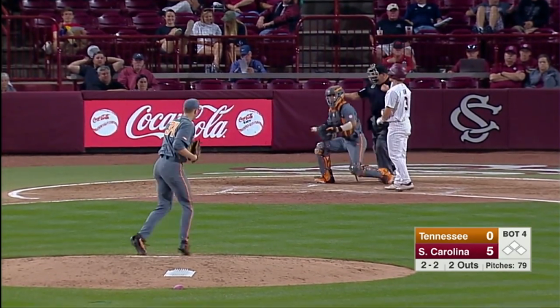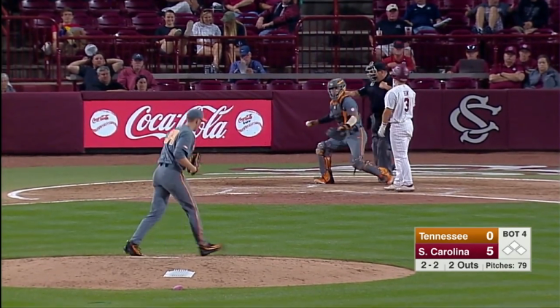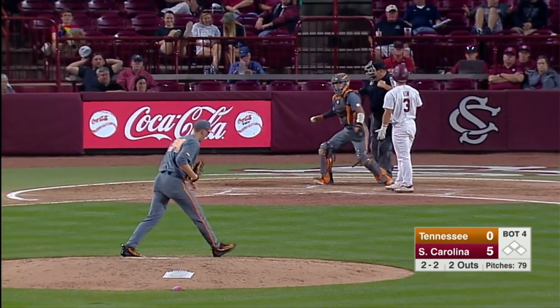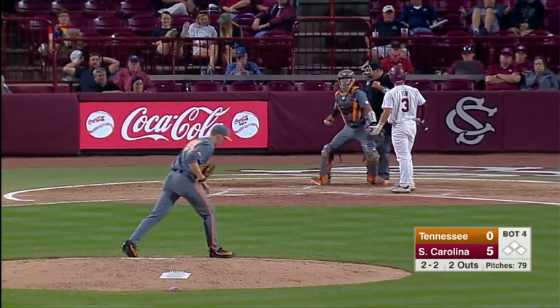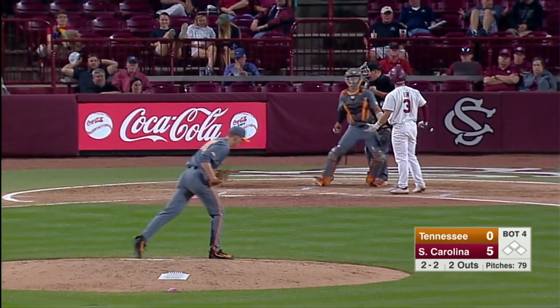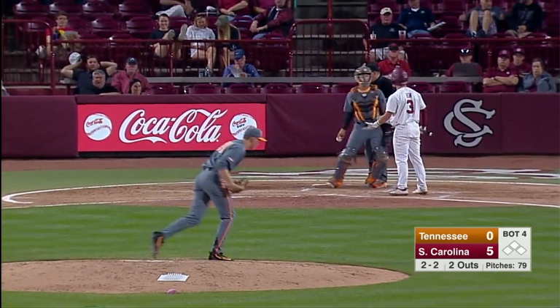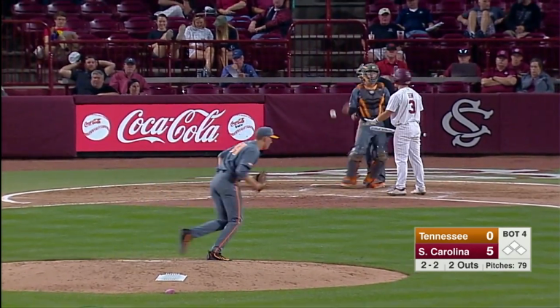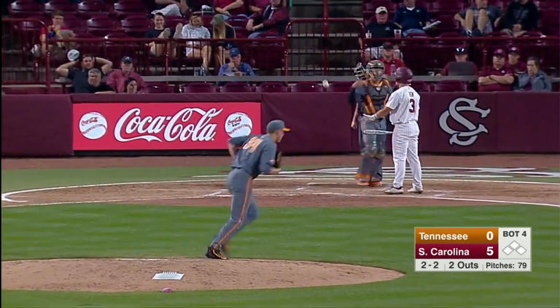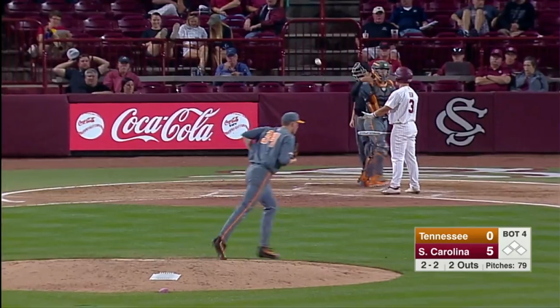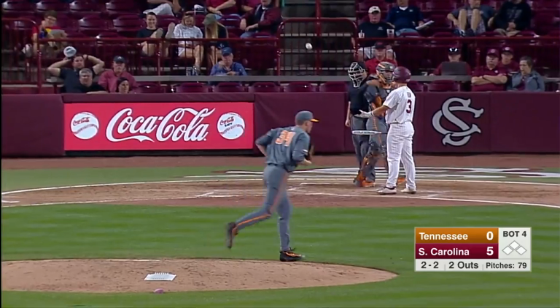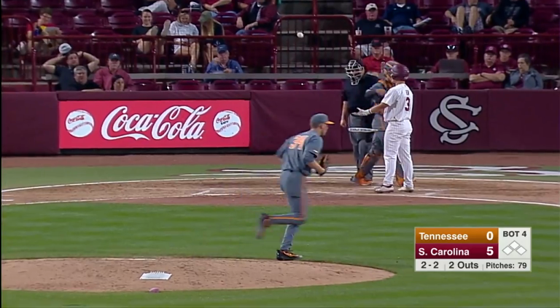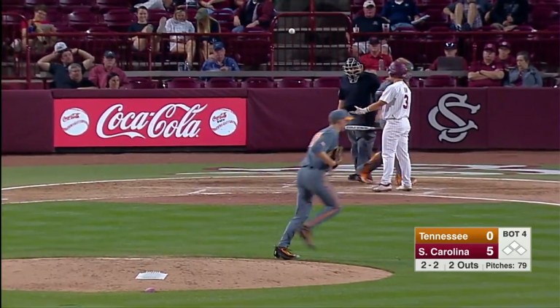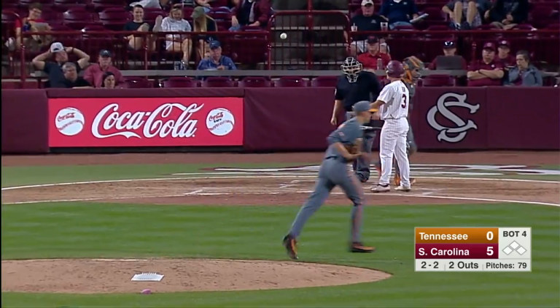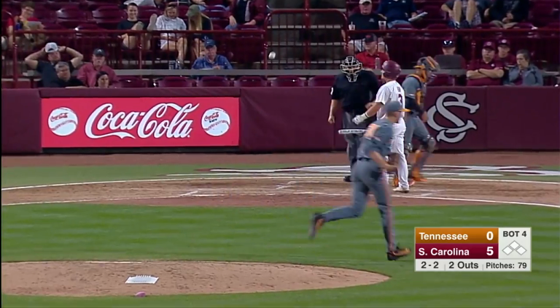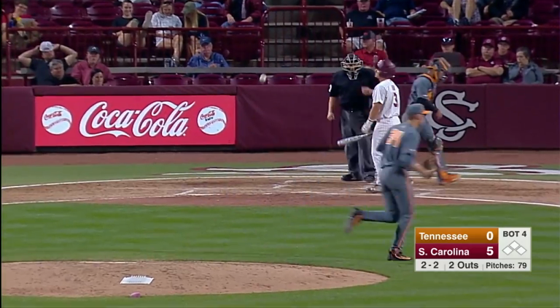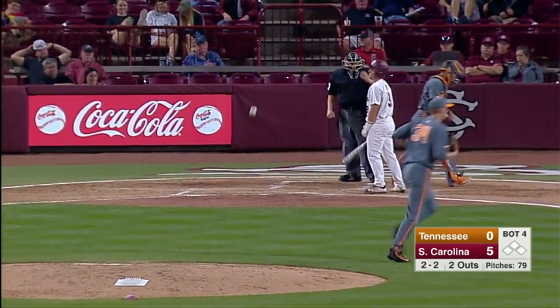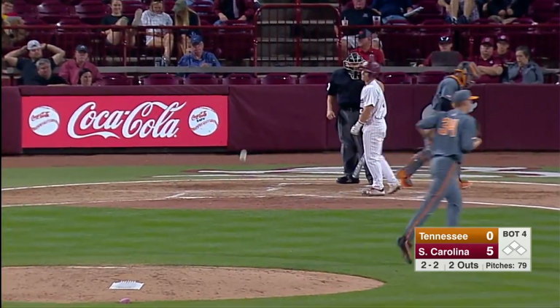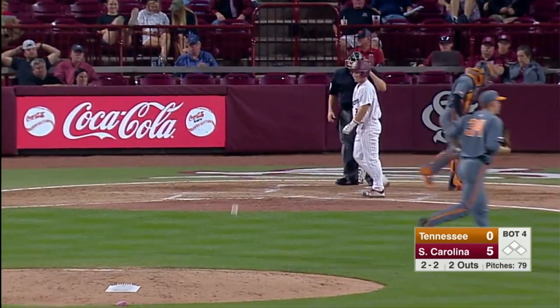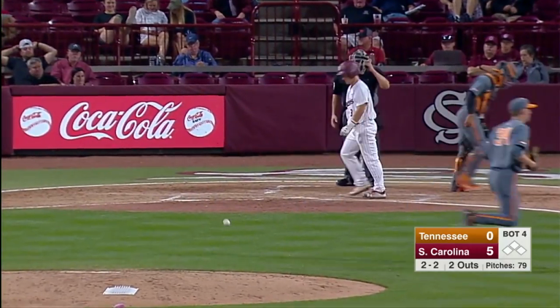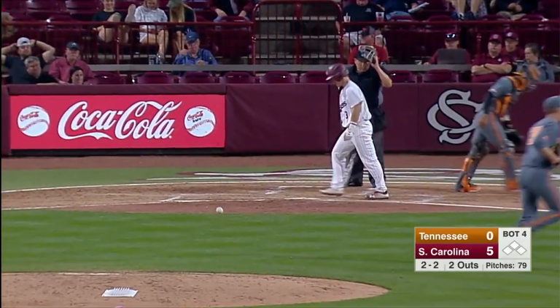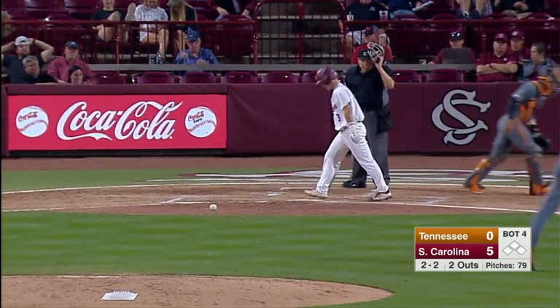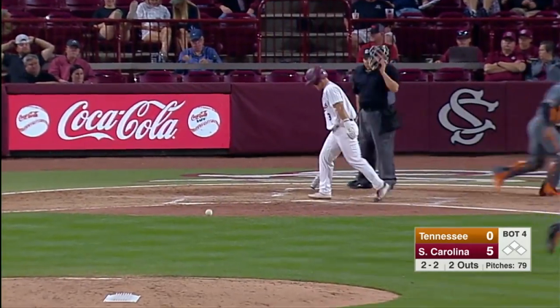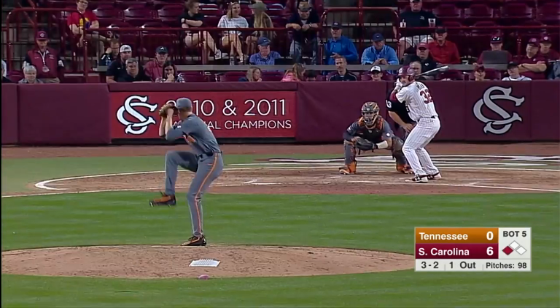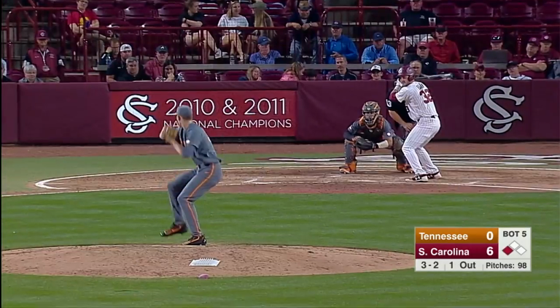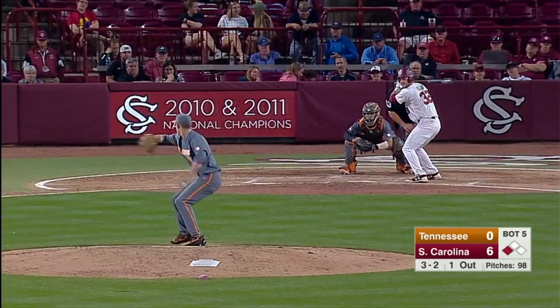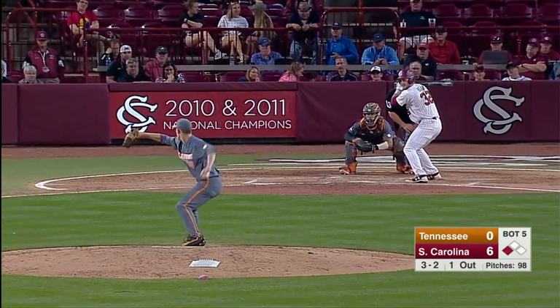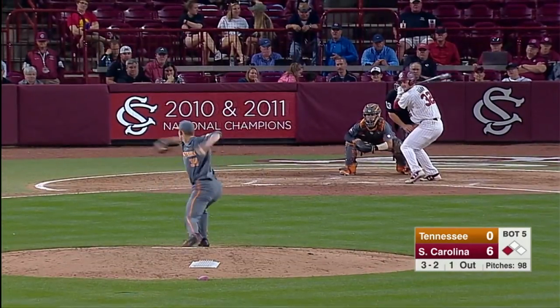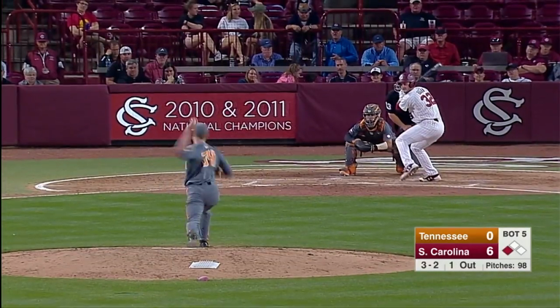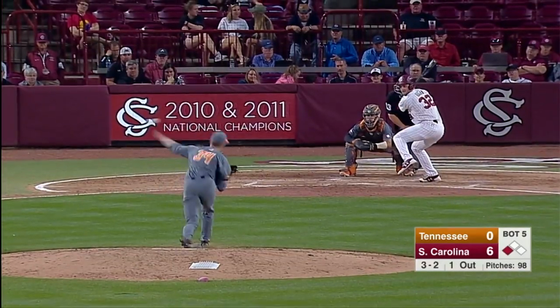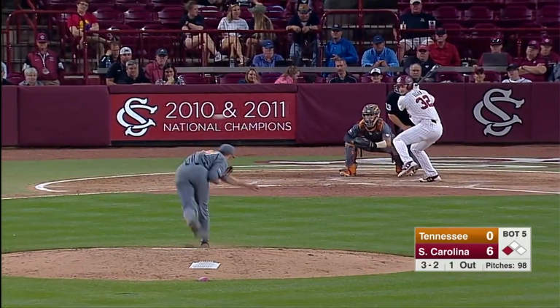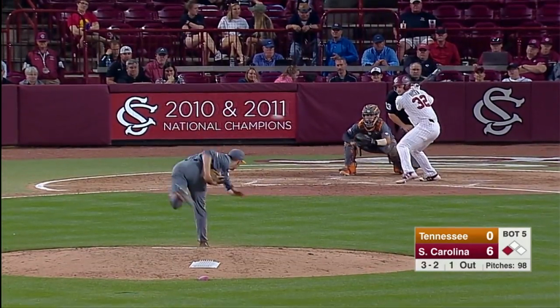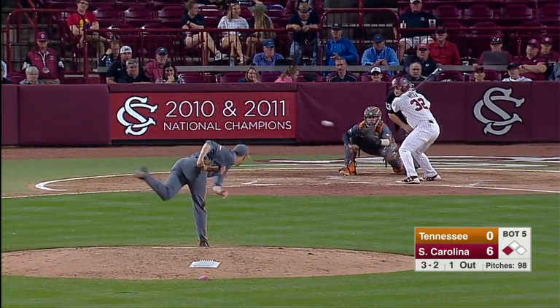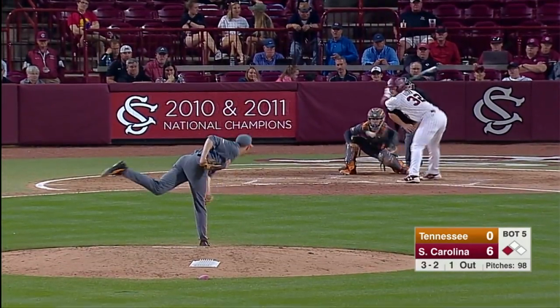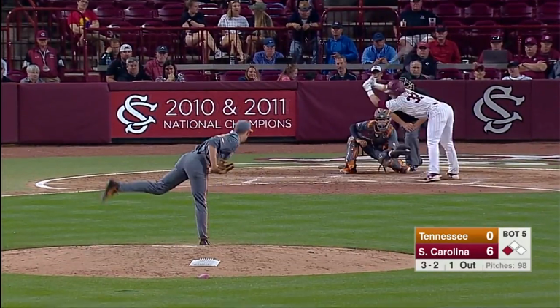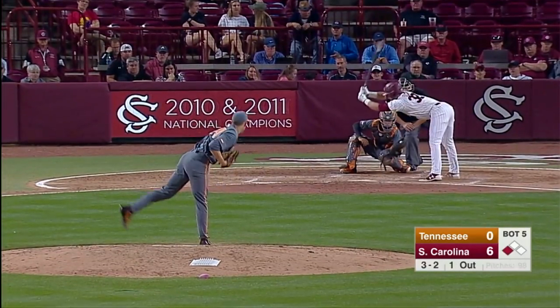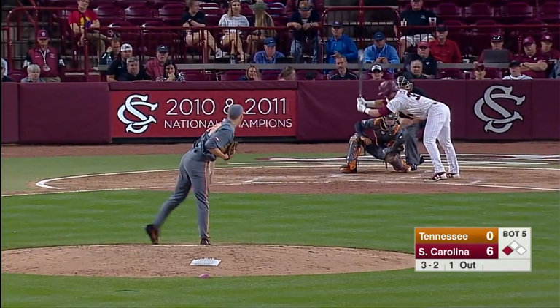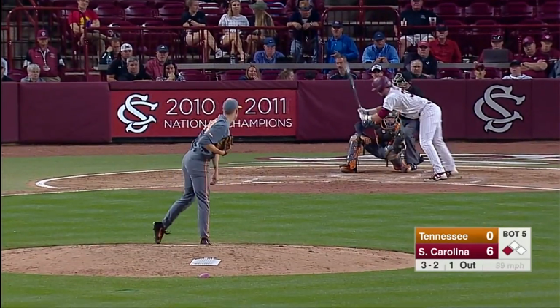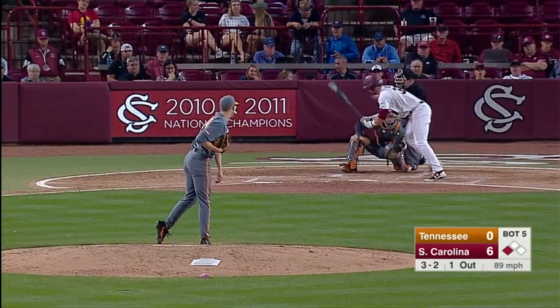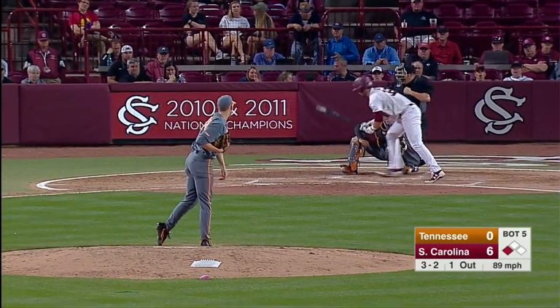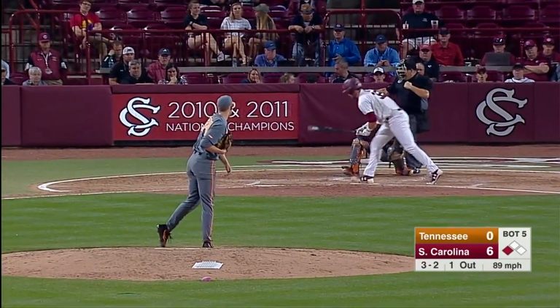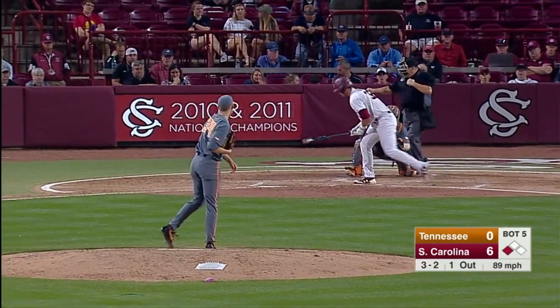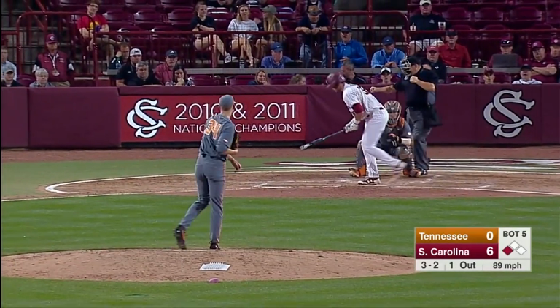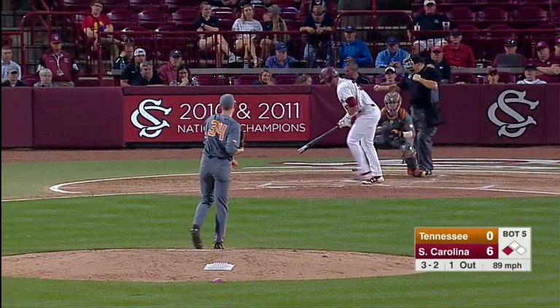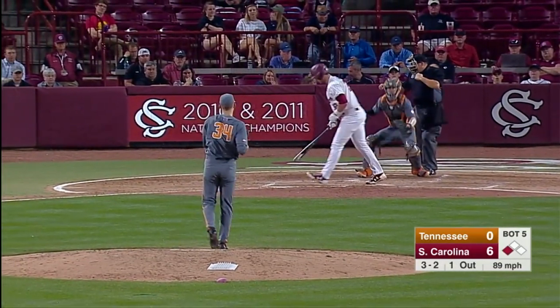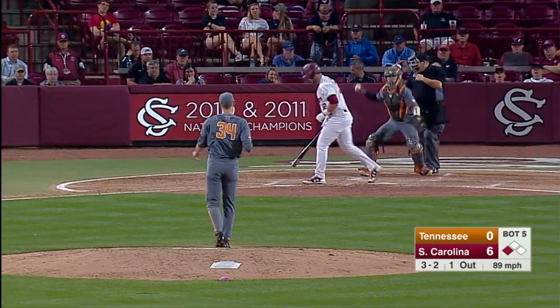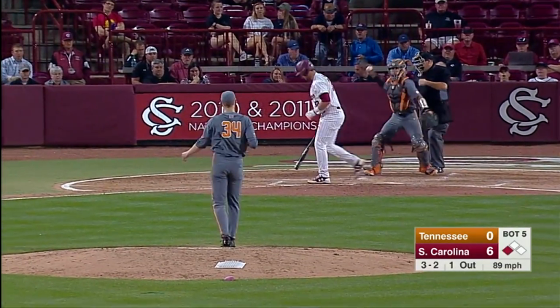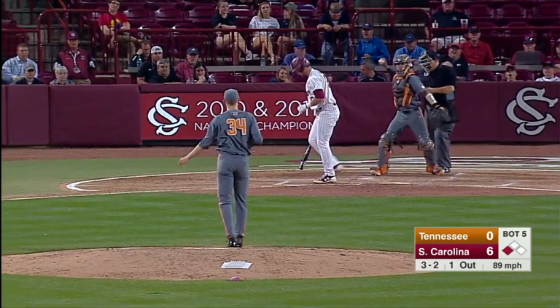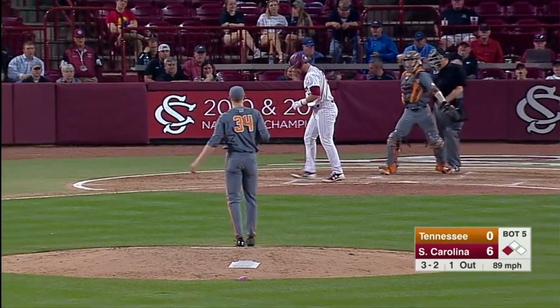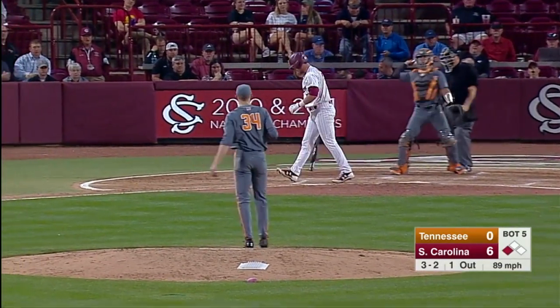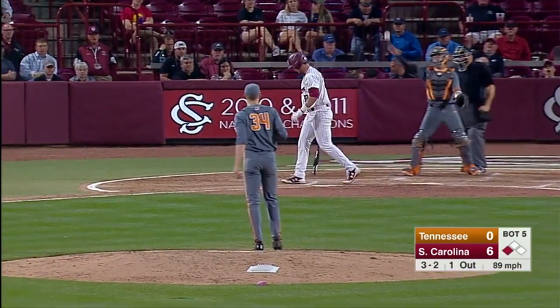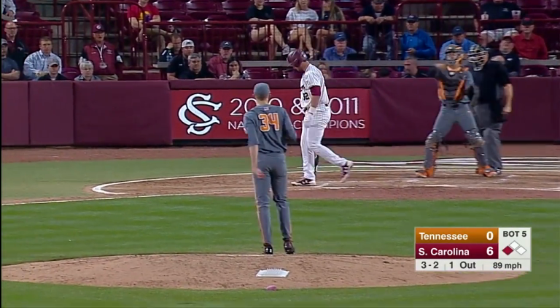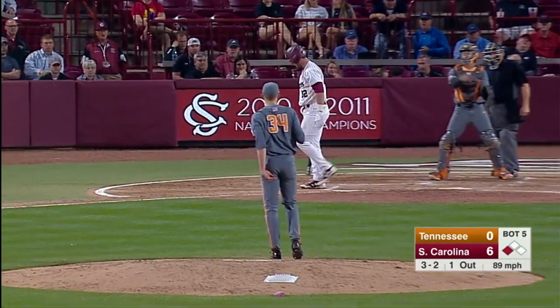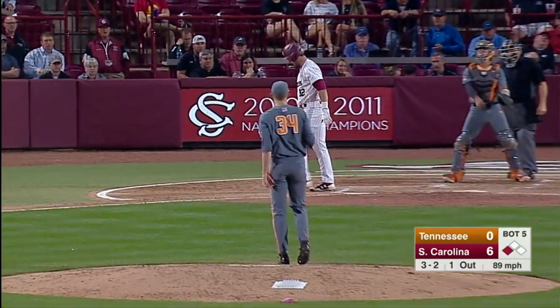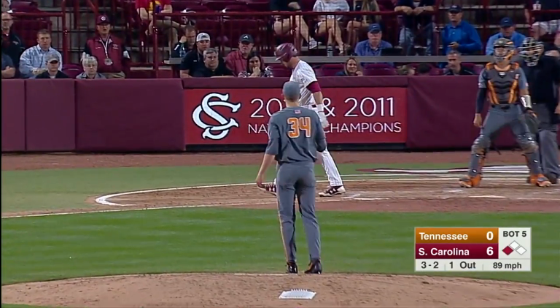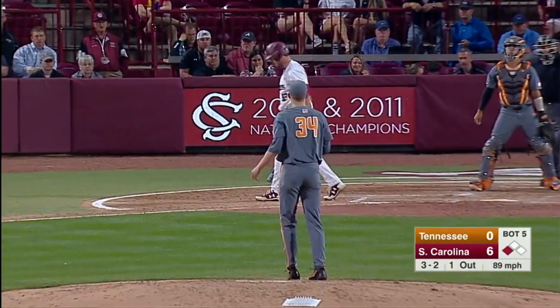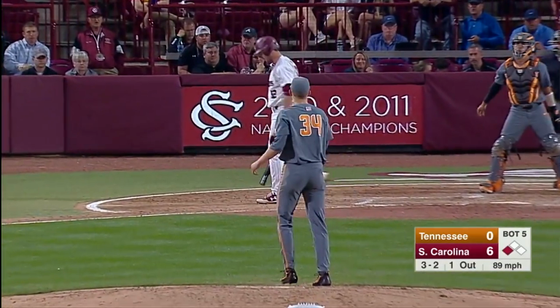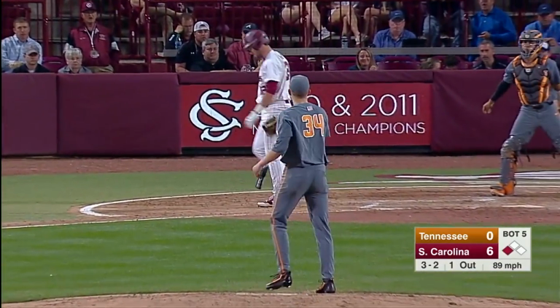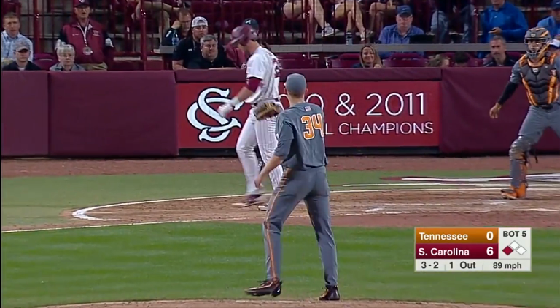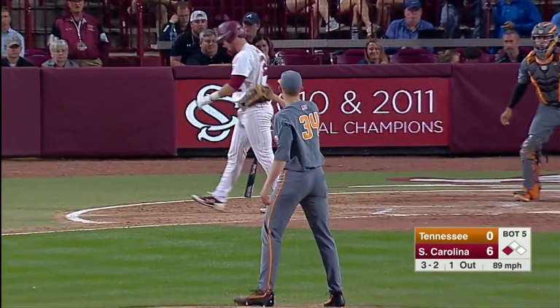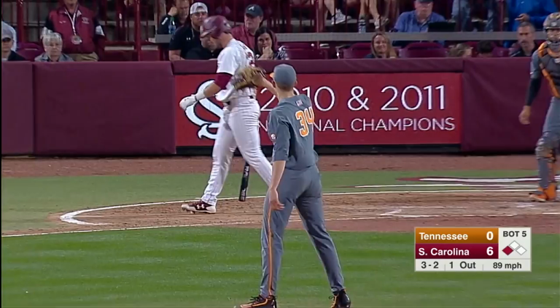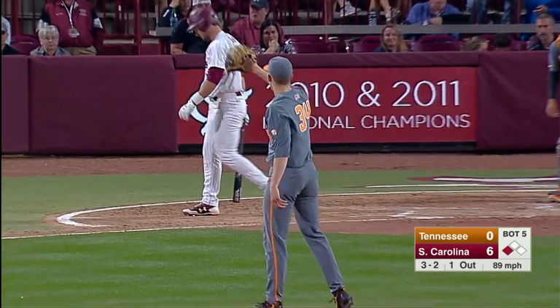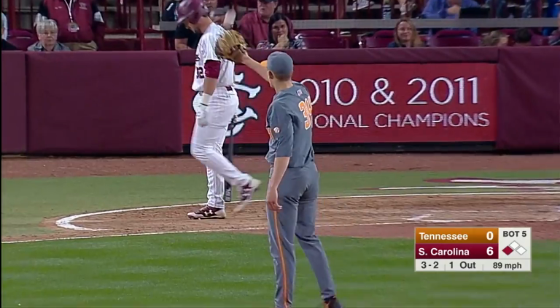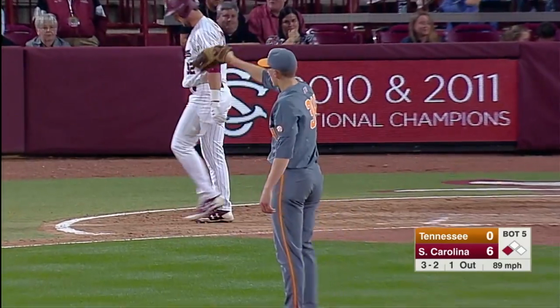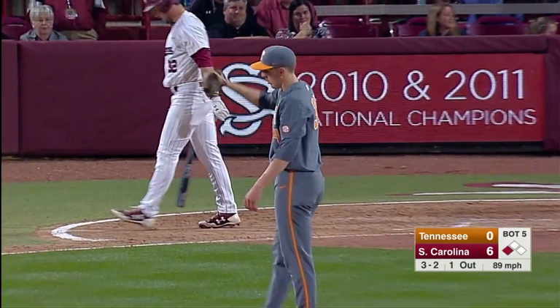Called strike three, inning is over. Remember who broke it up? Called strike three on Hogan.